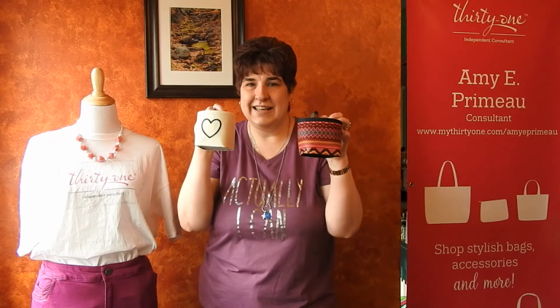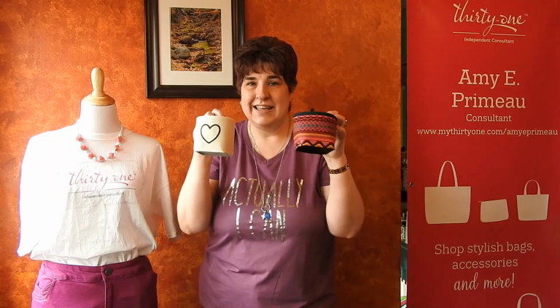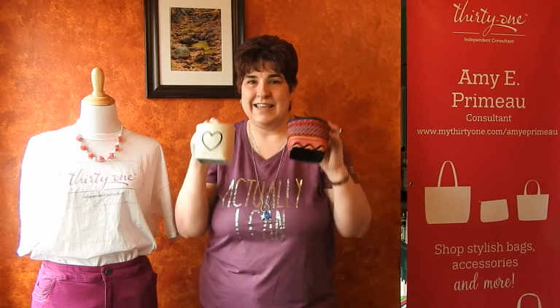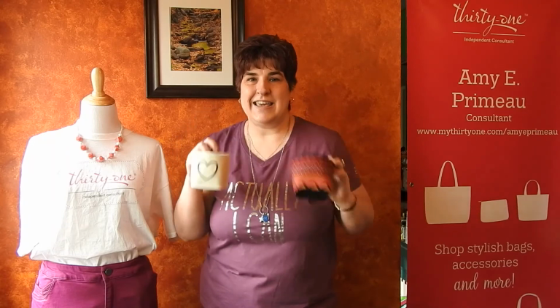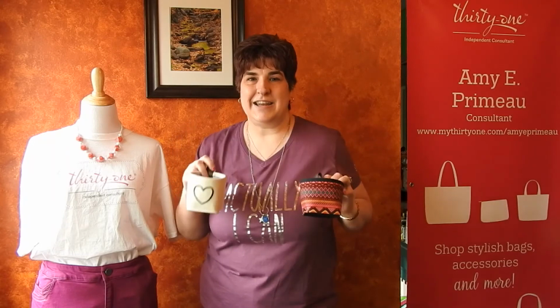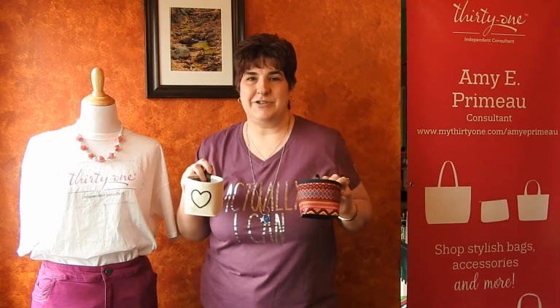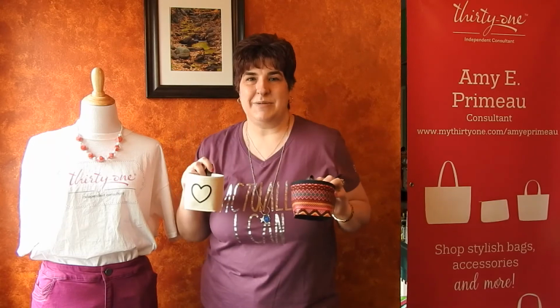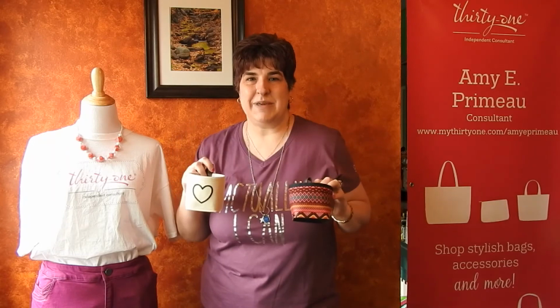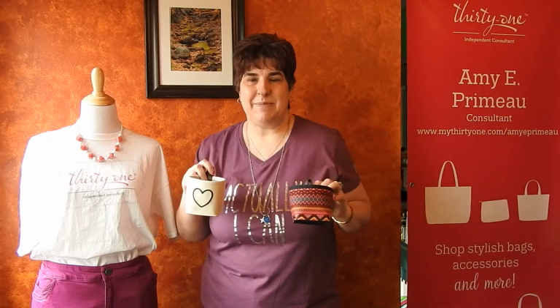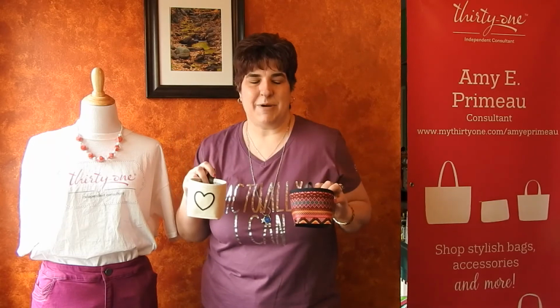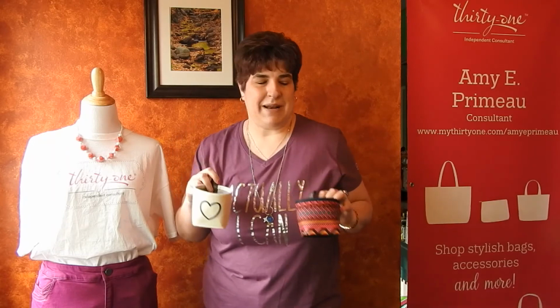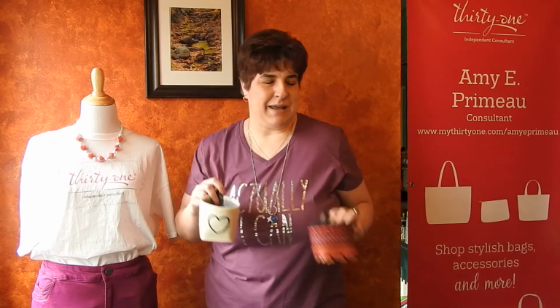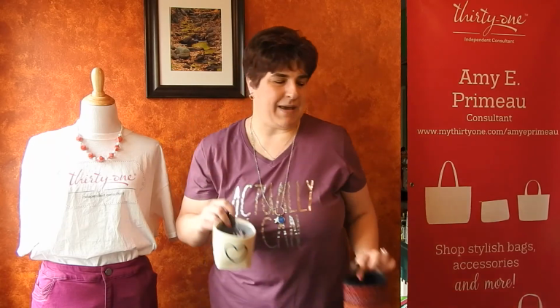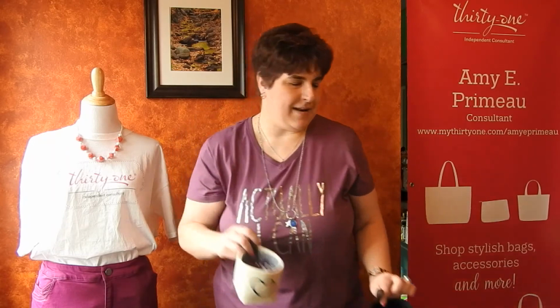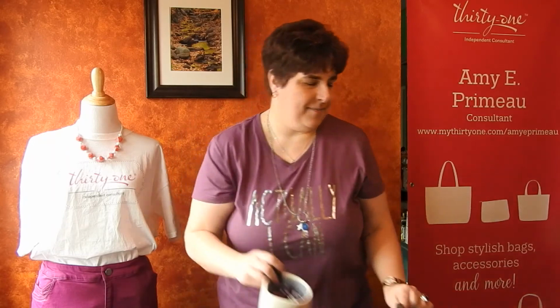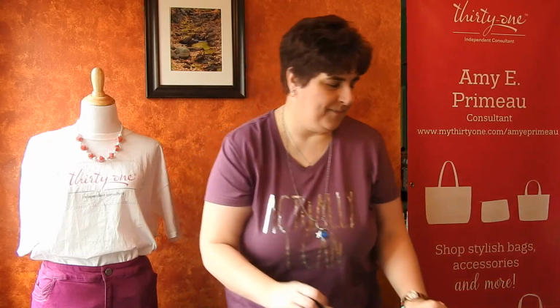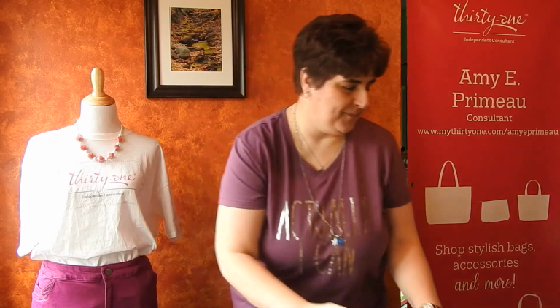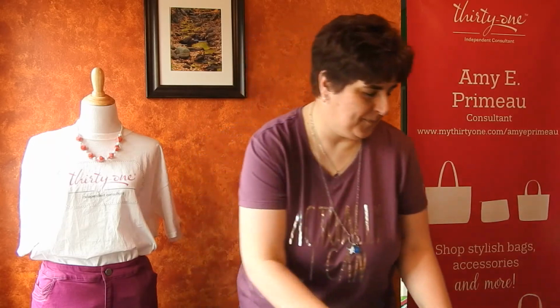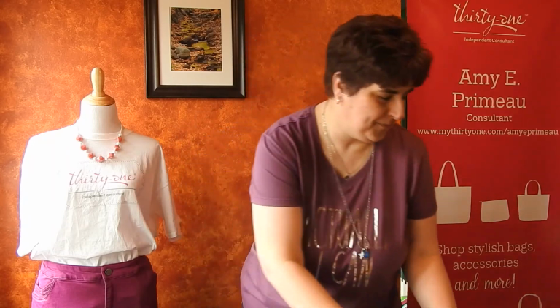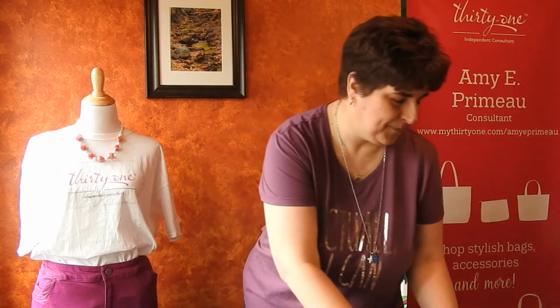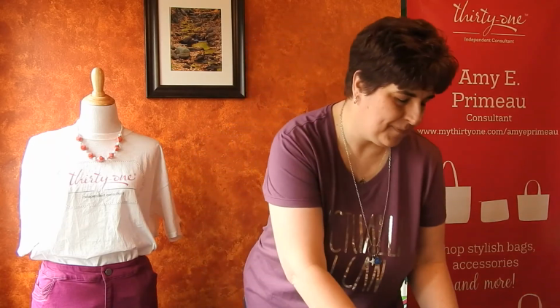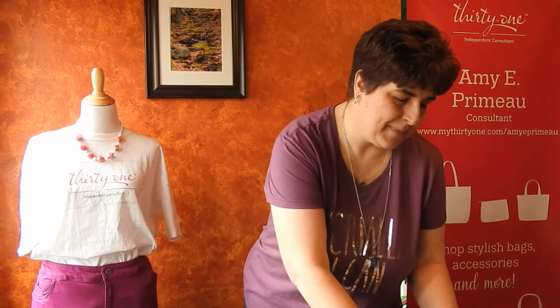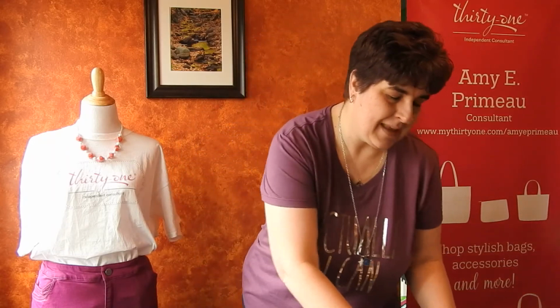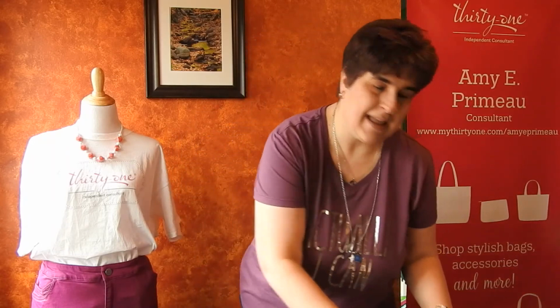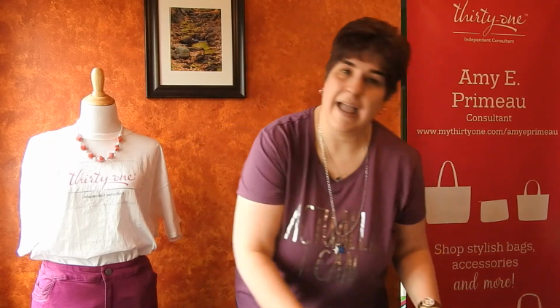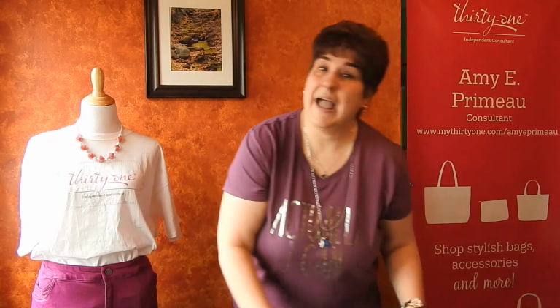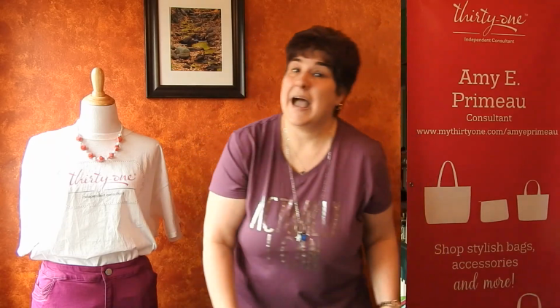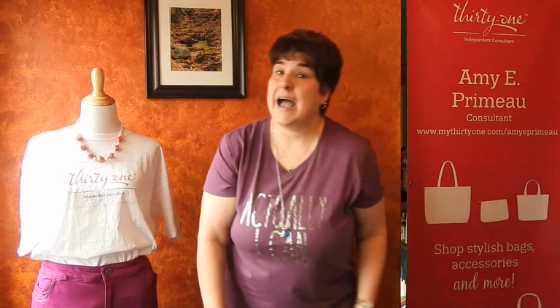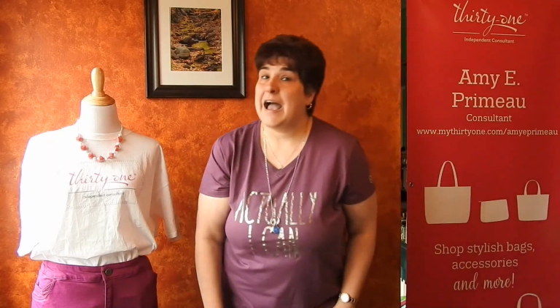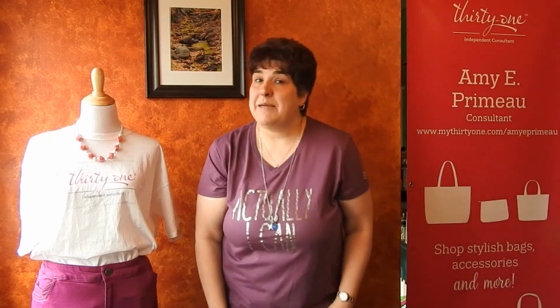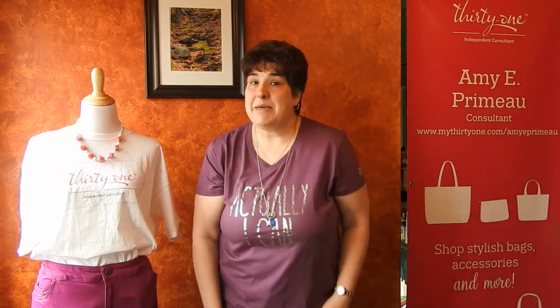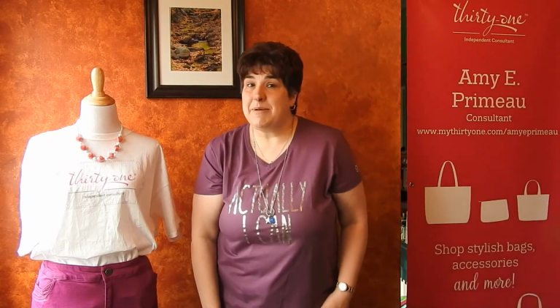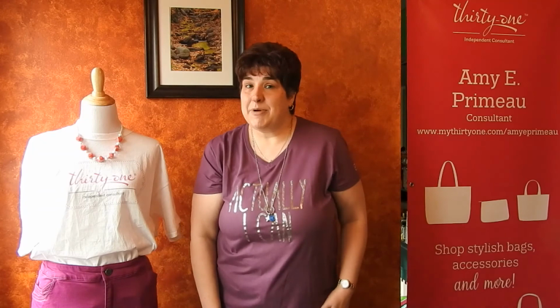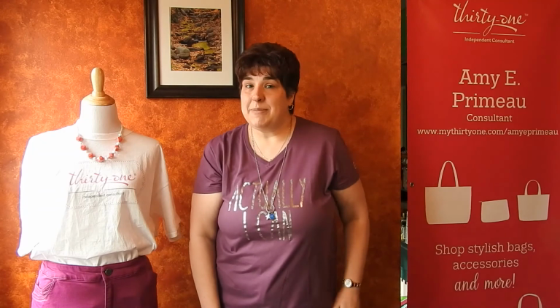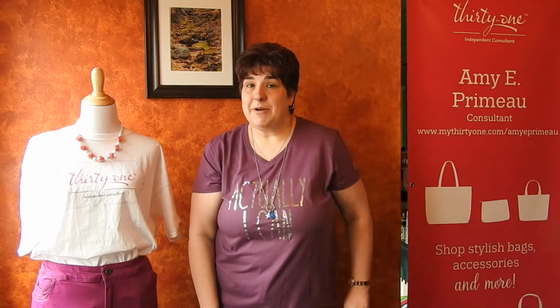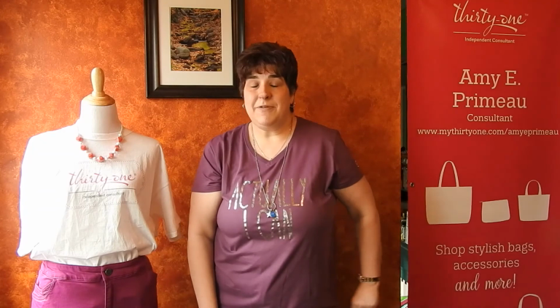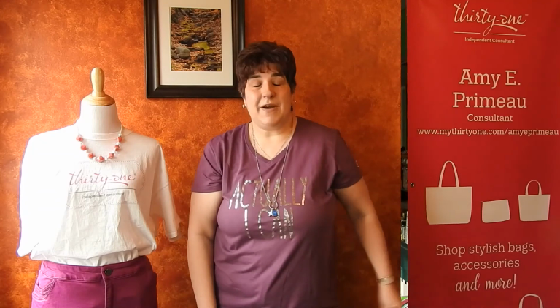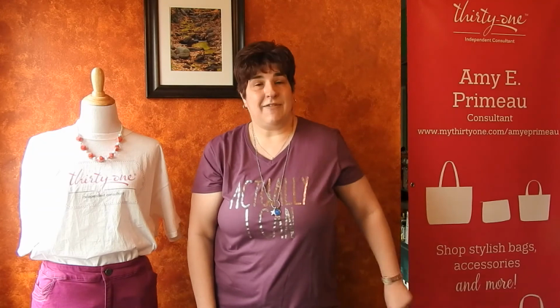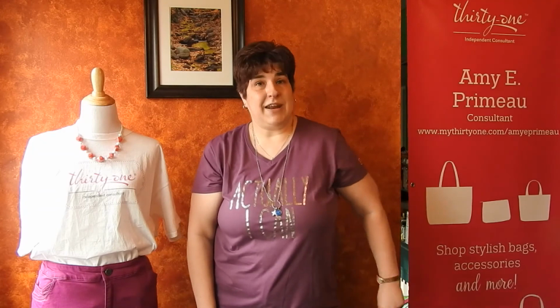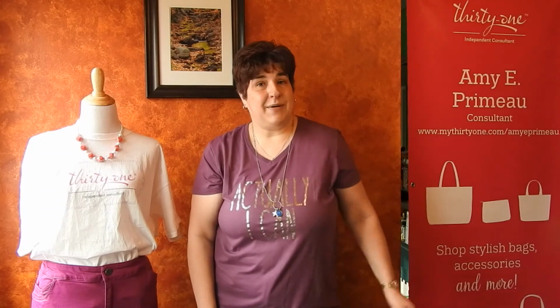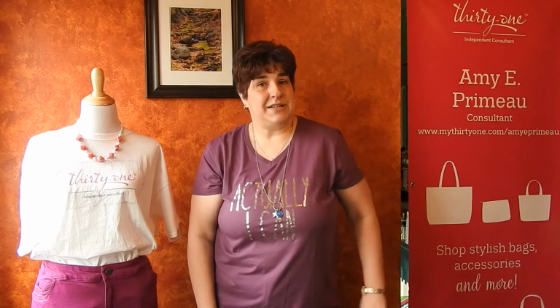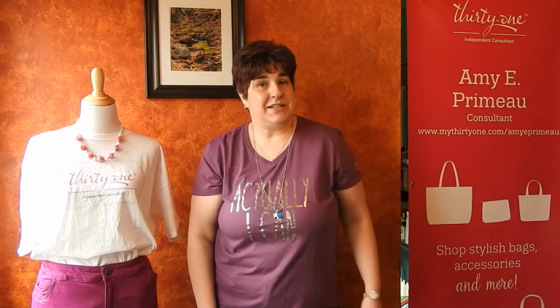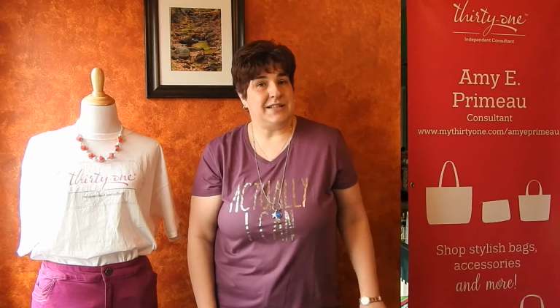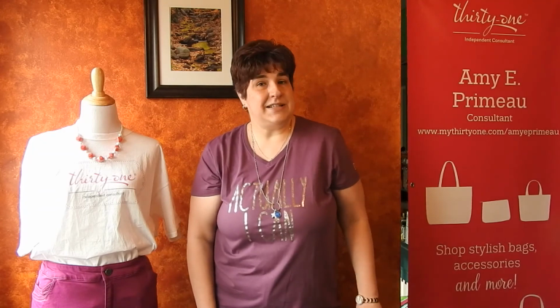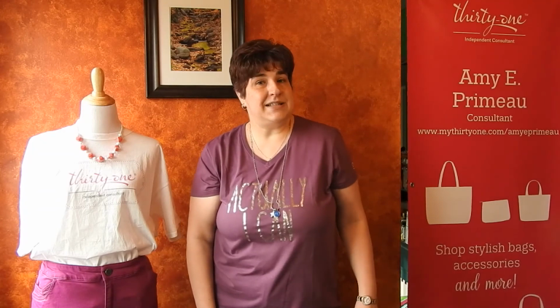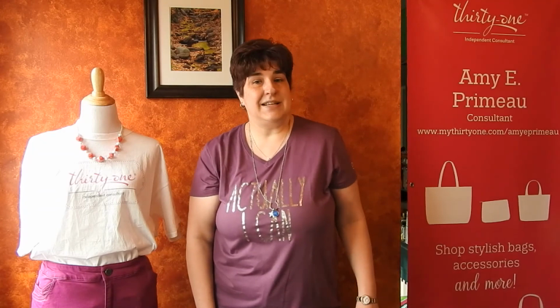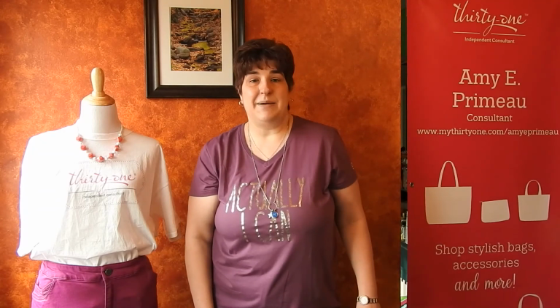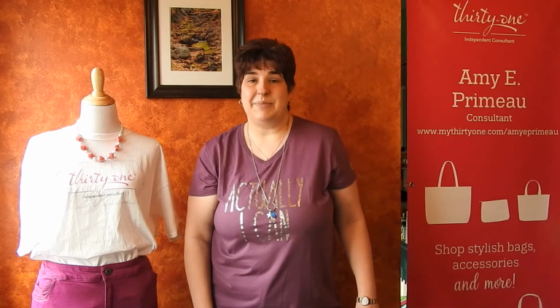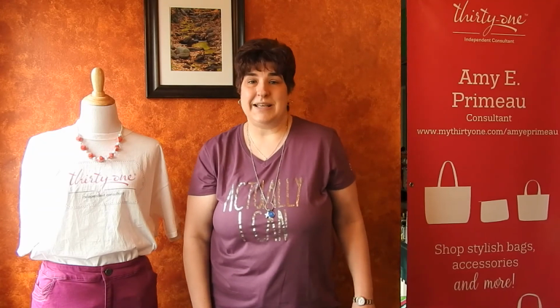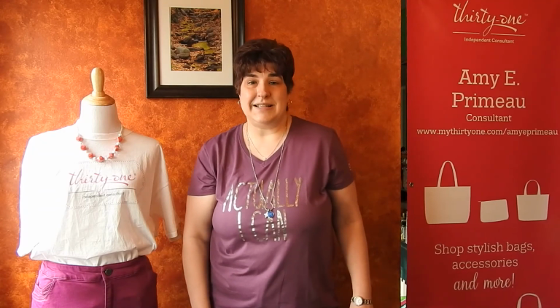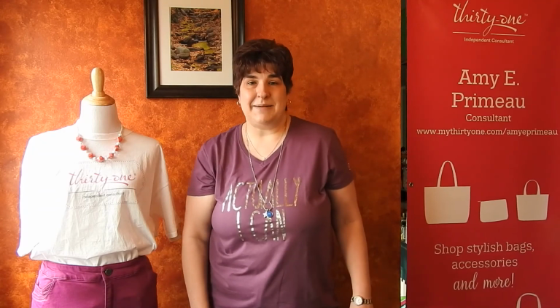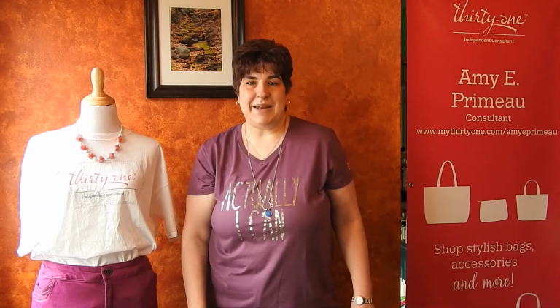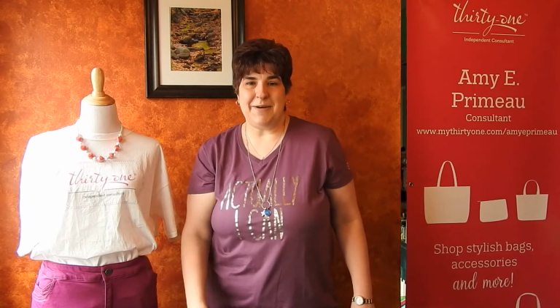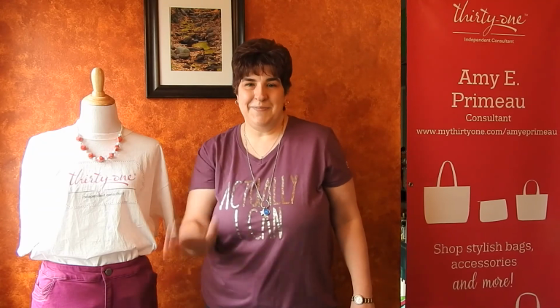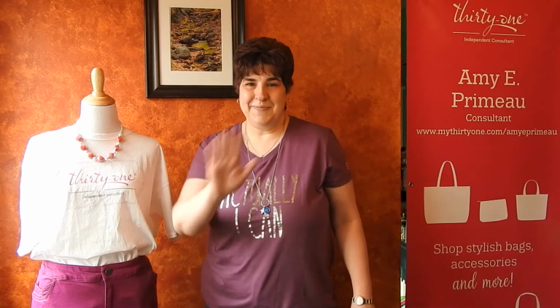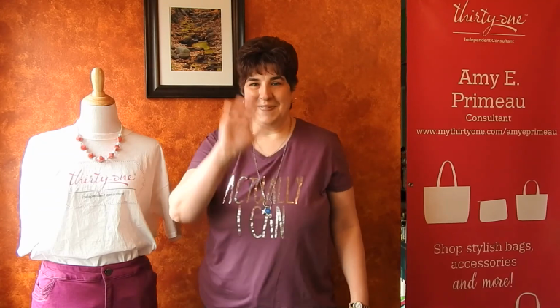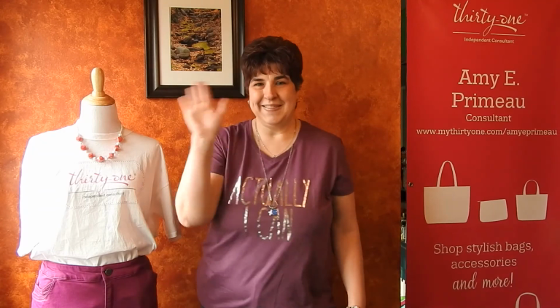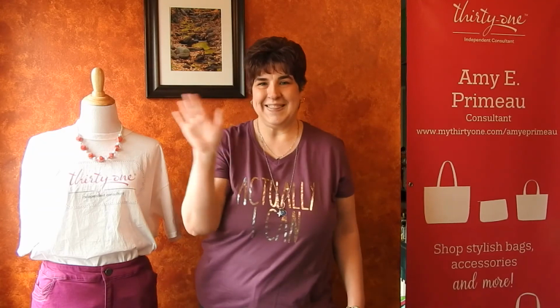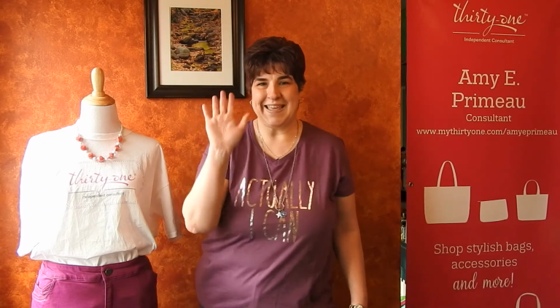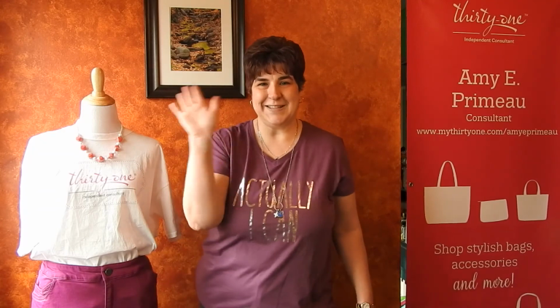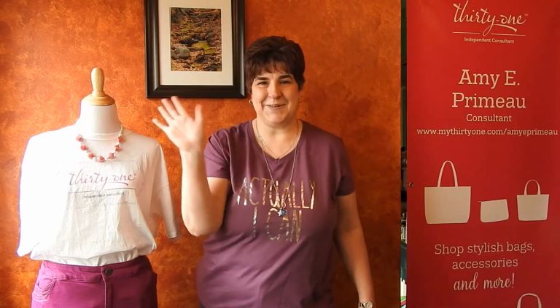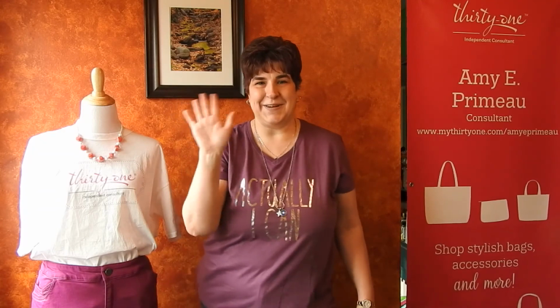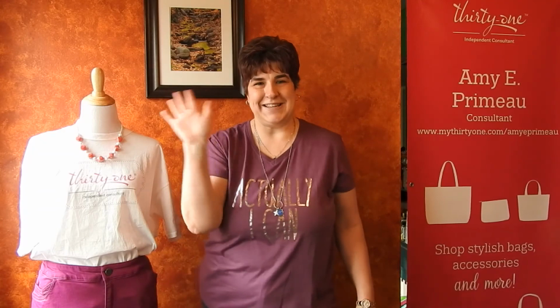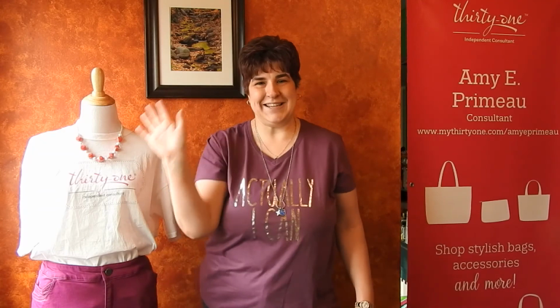Get a Dream Keeper Mini Bin. I'm Amy Primo. If you have any questions, please let me know. Thanks for watching.